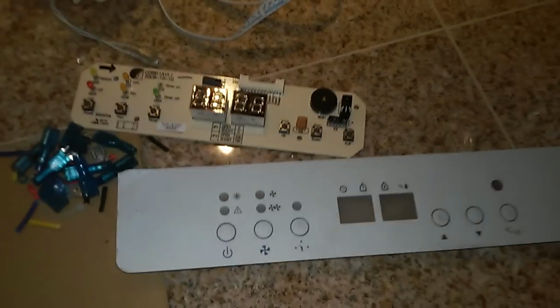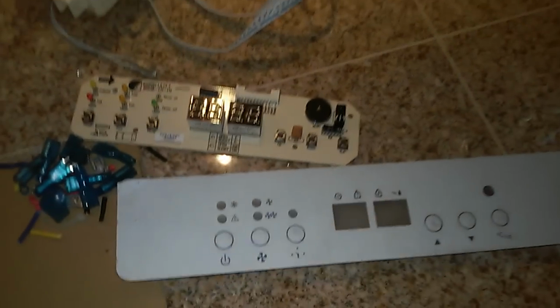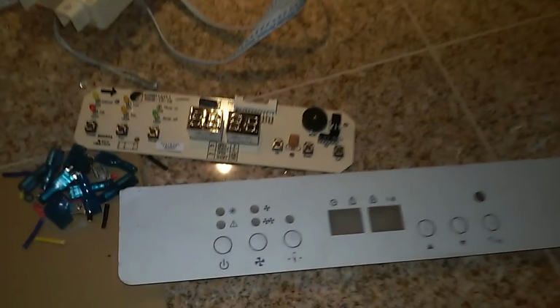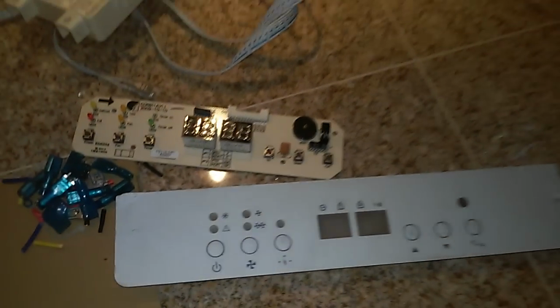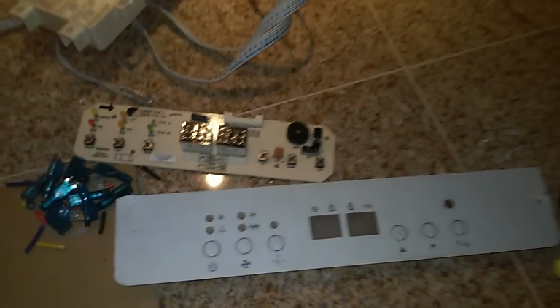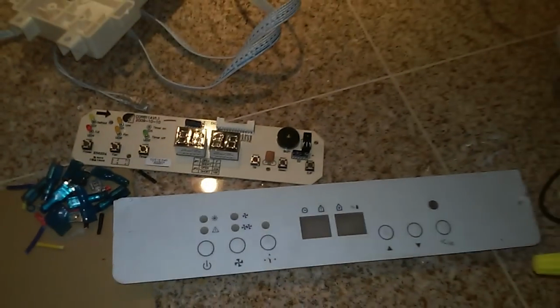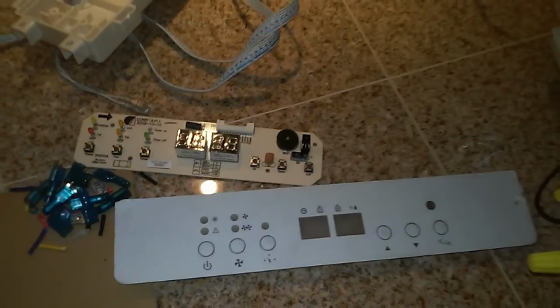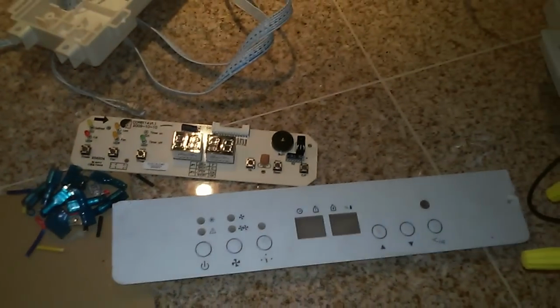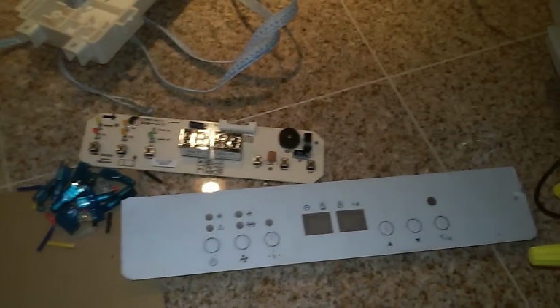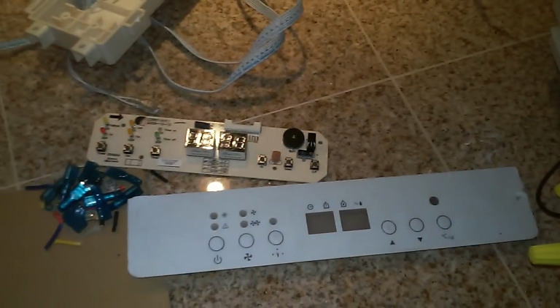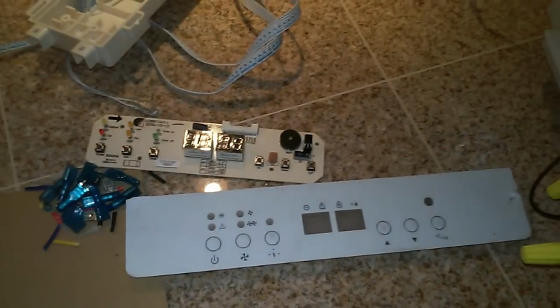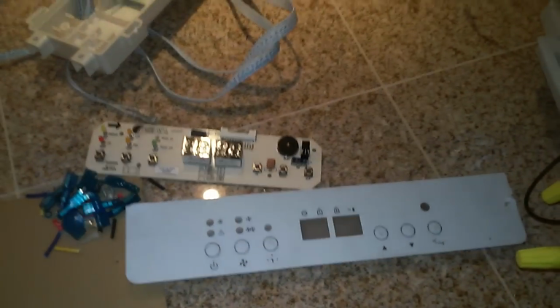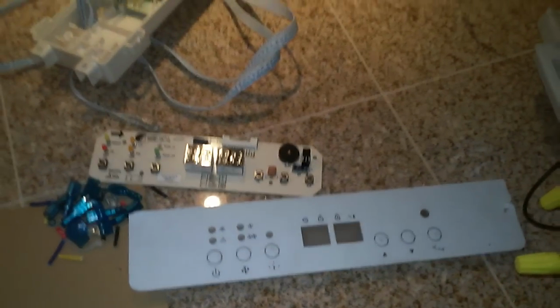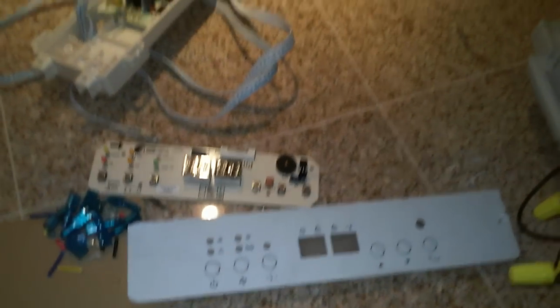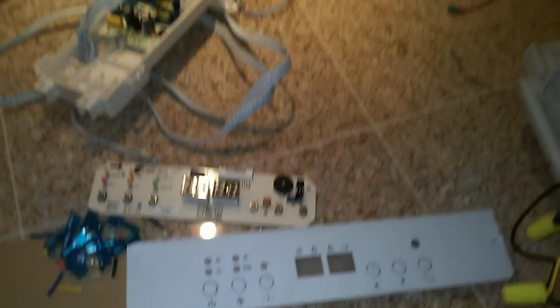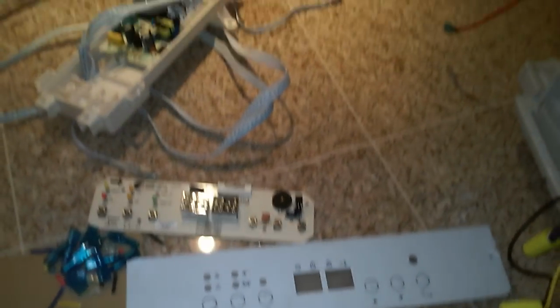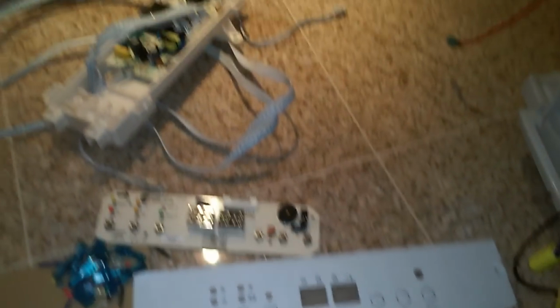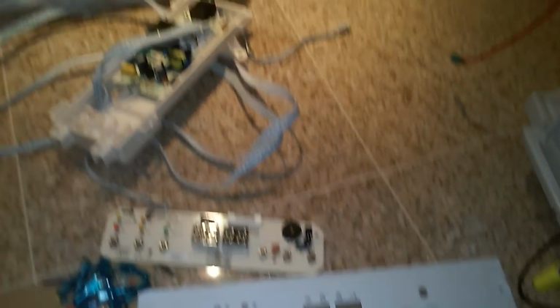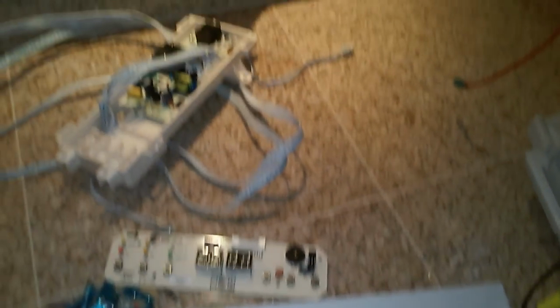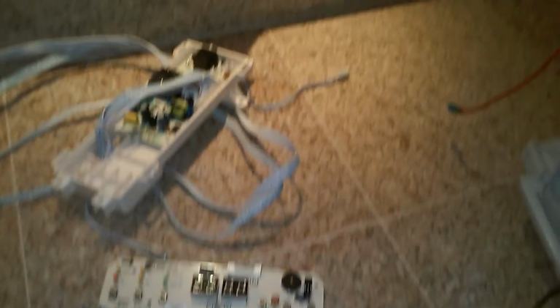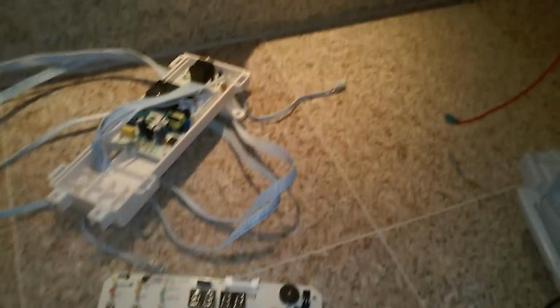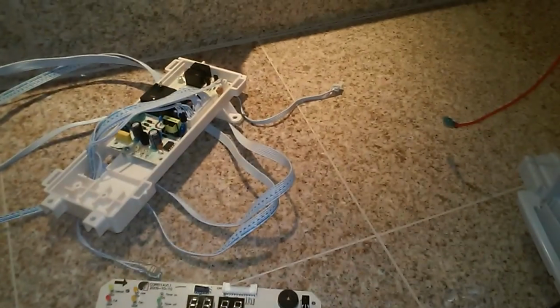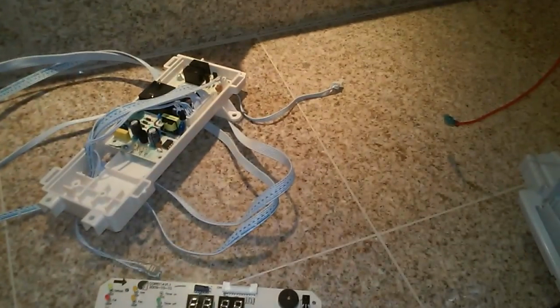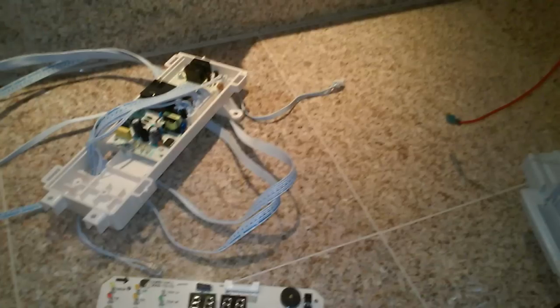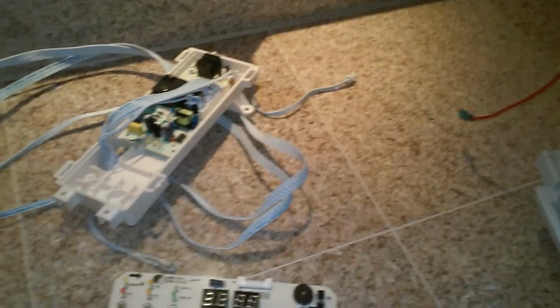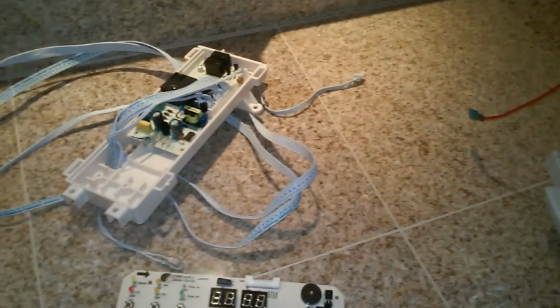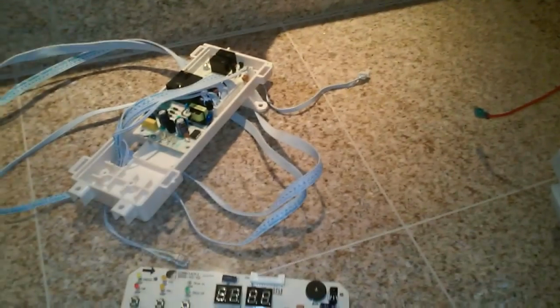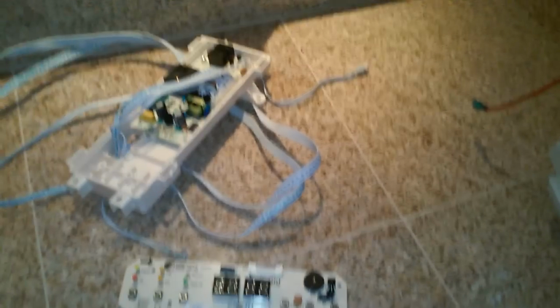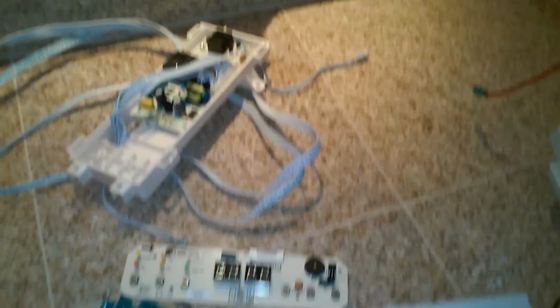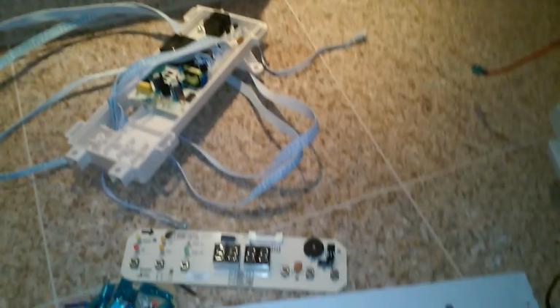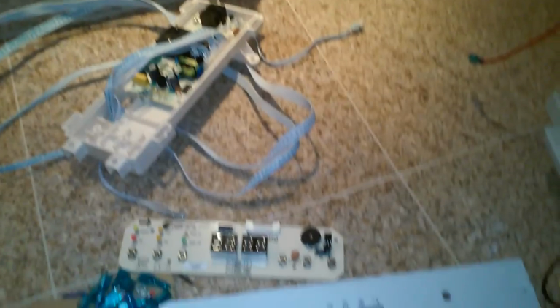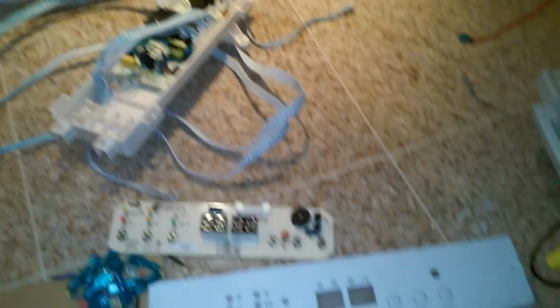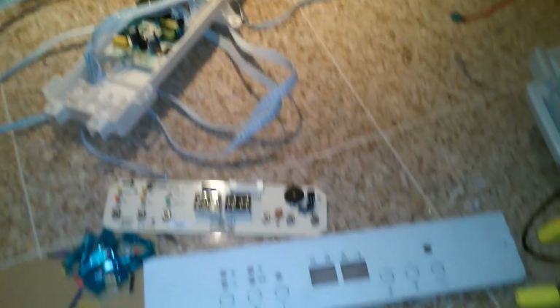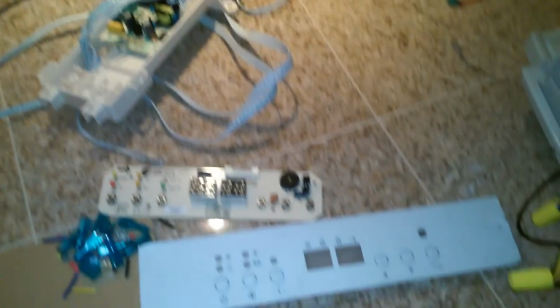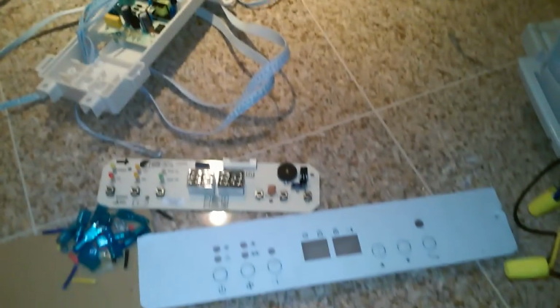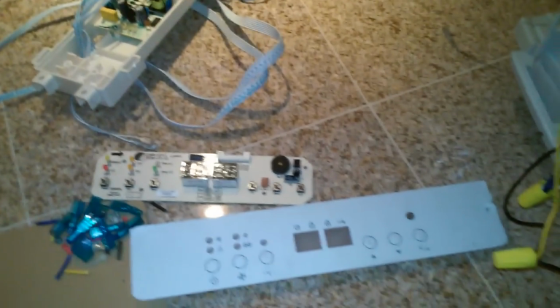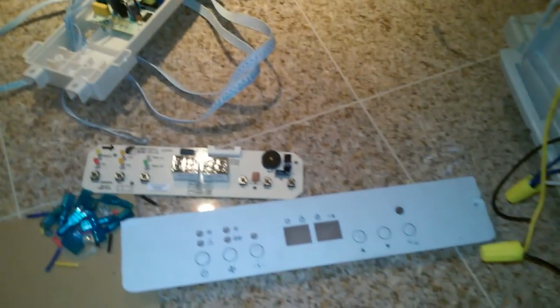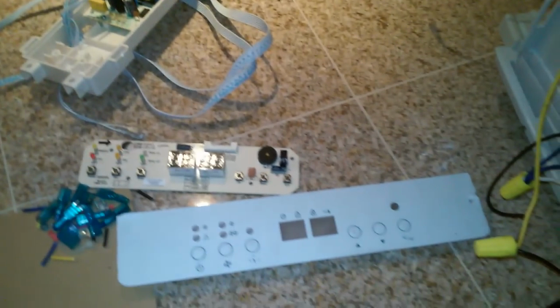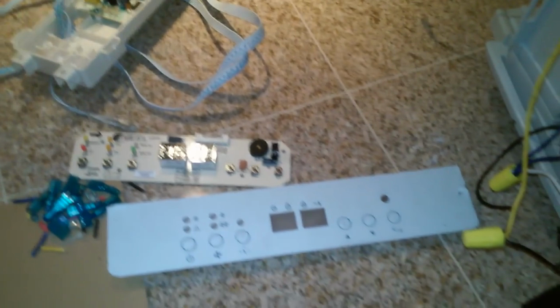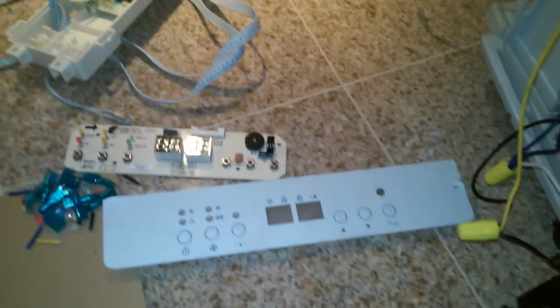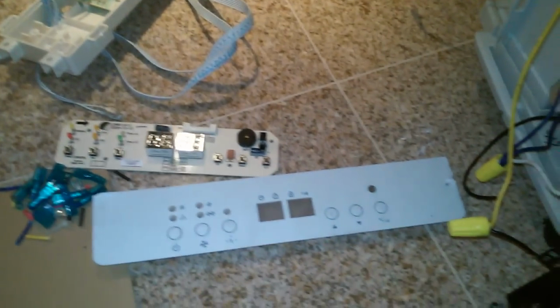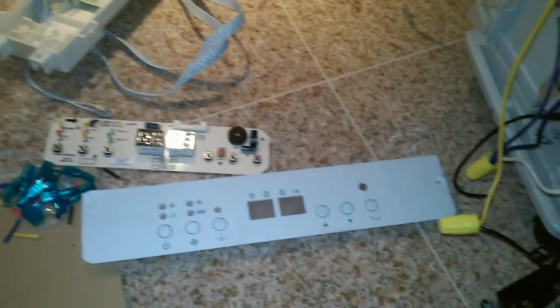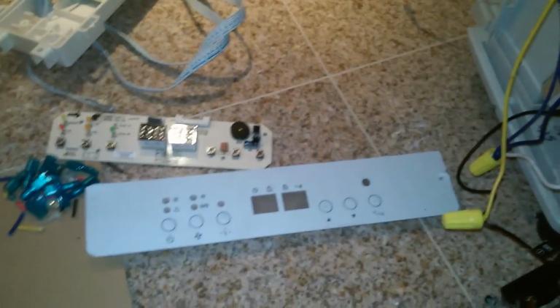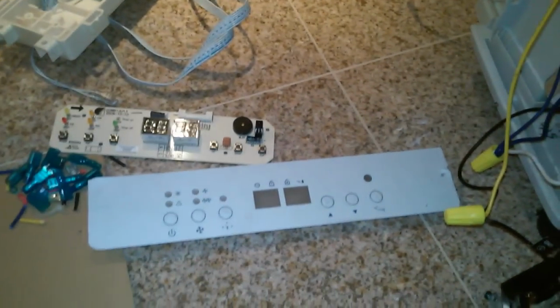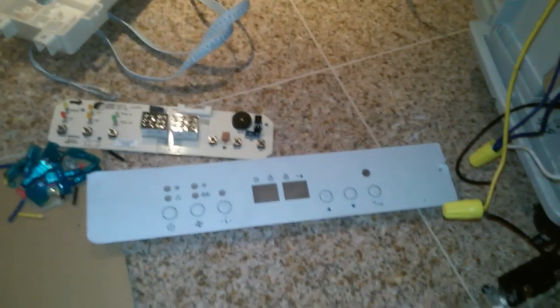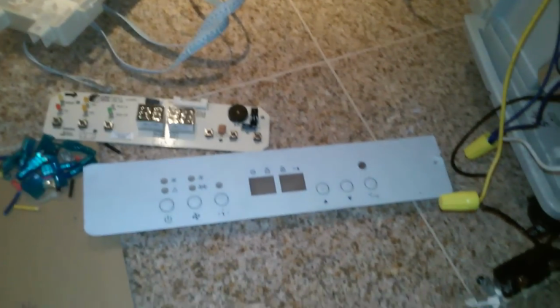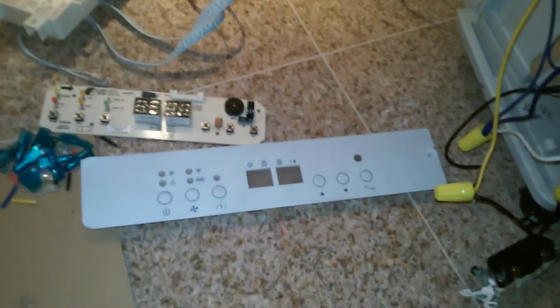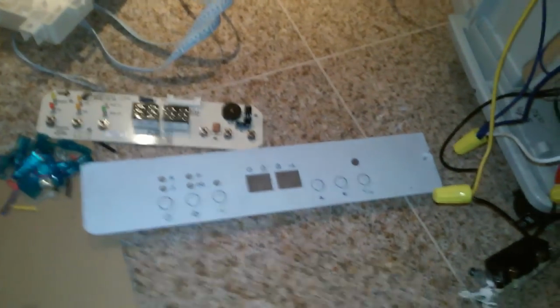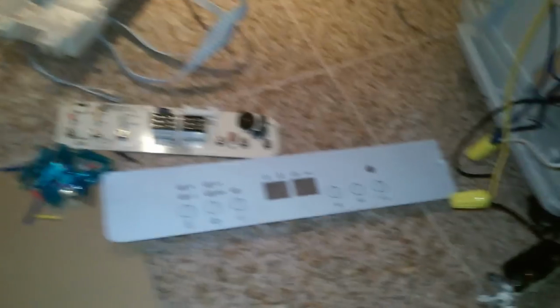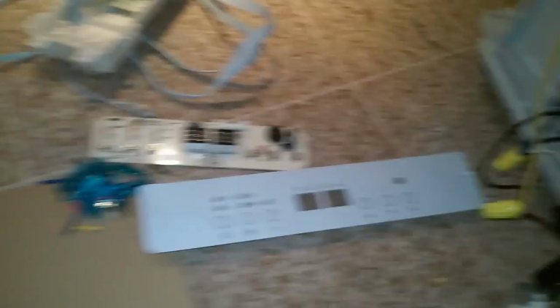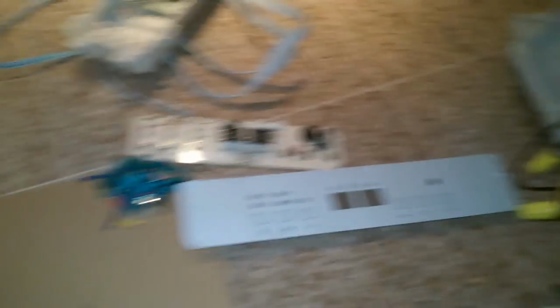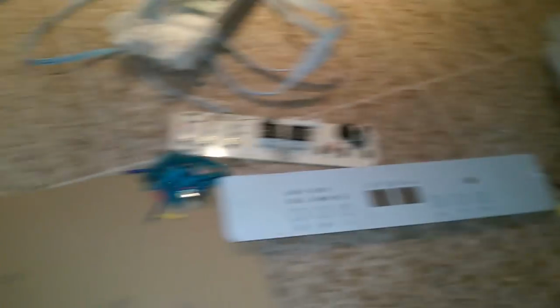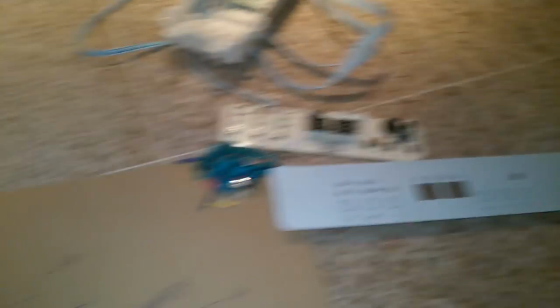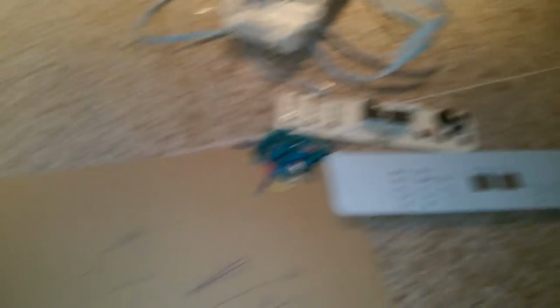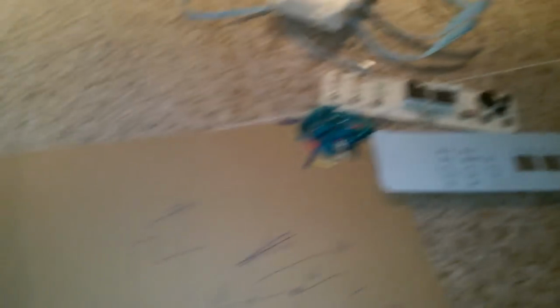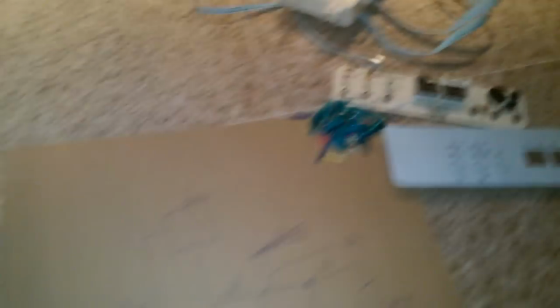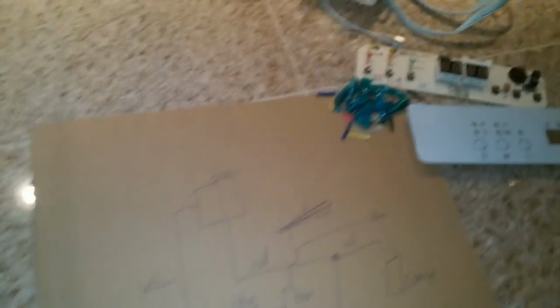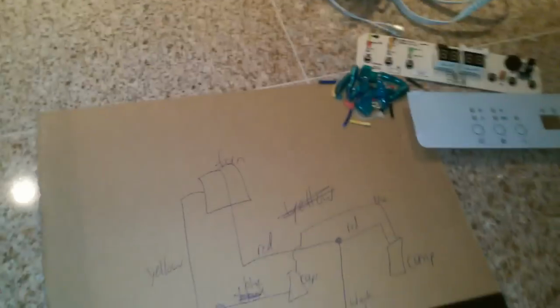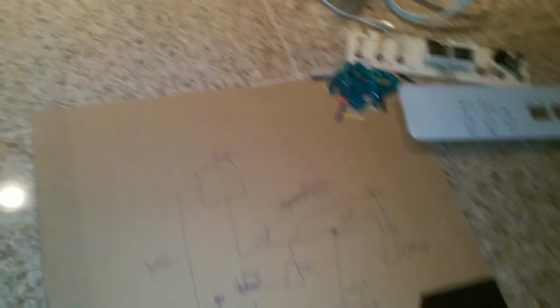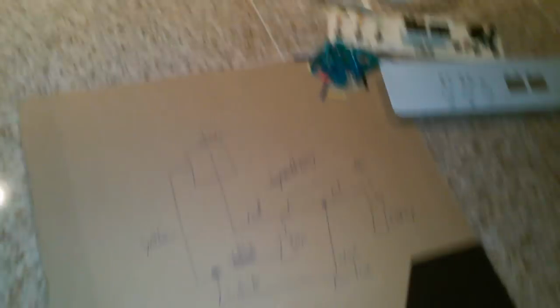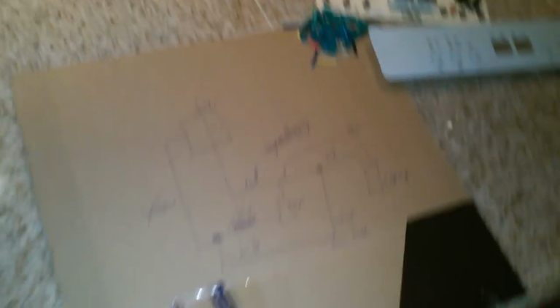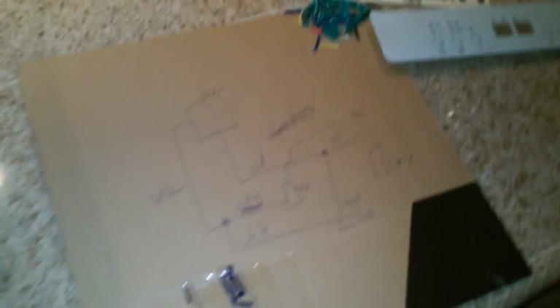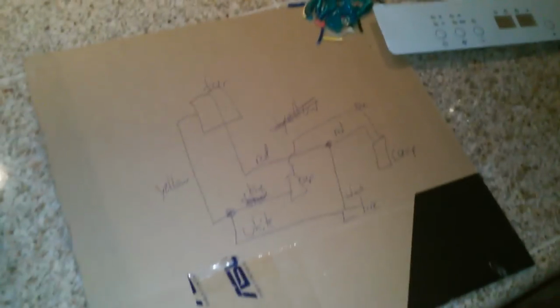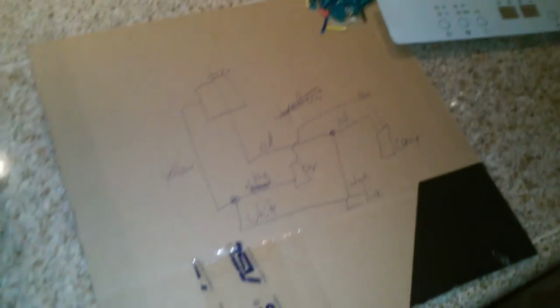So I decided to fix this thing myself. It was 27 months old, three months out of warranty, and here's what I've done.